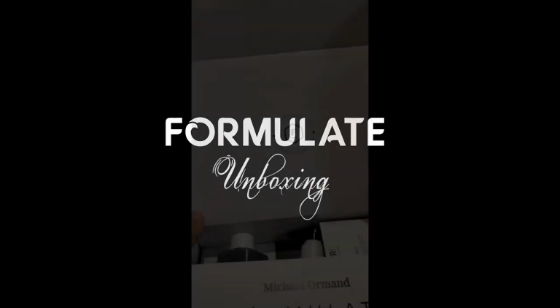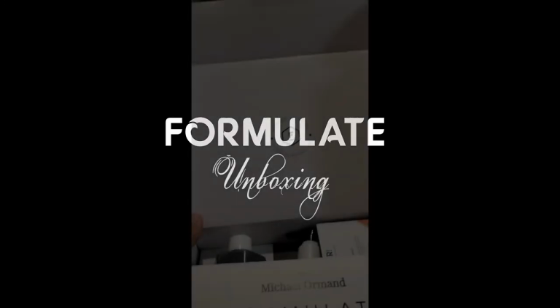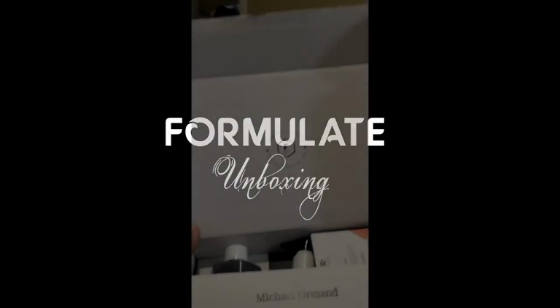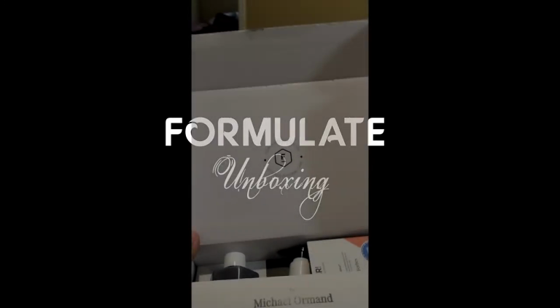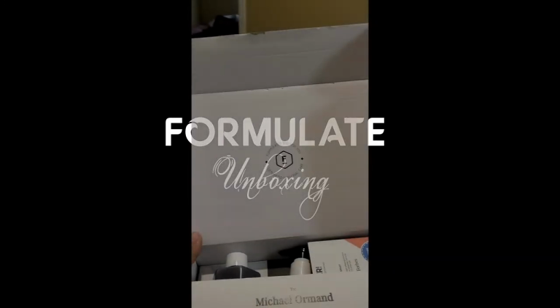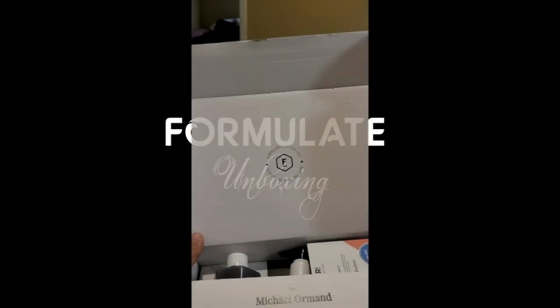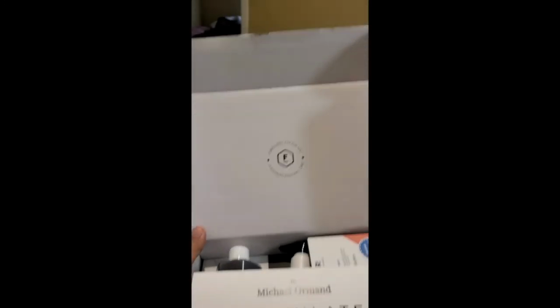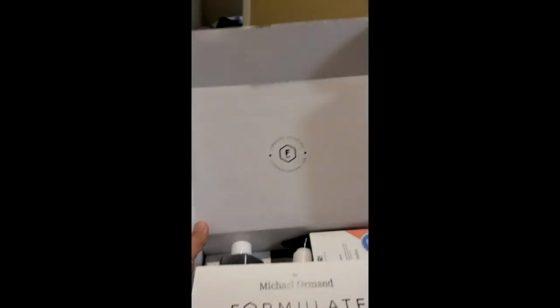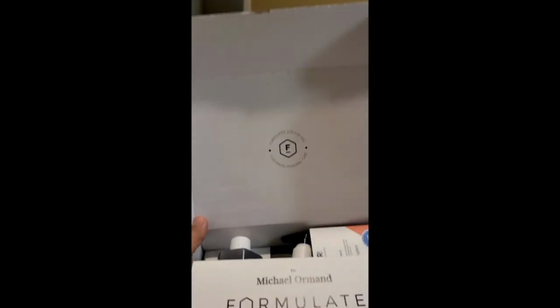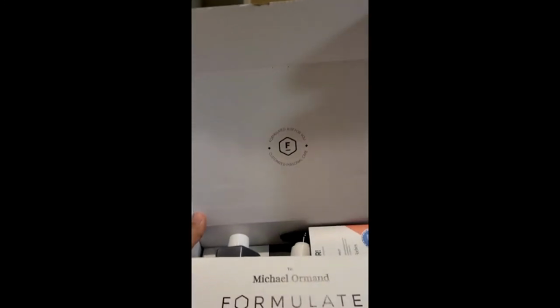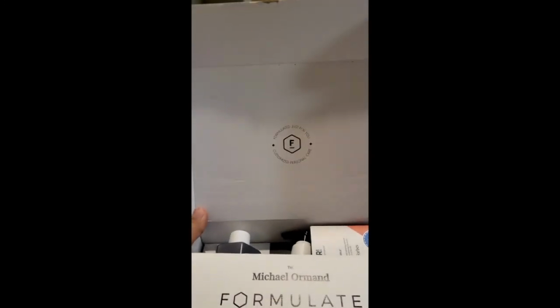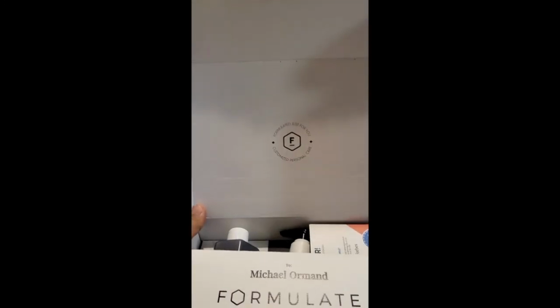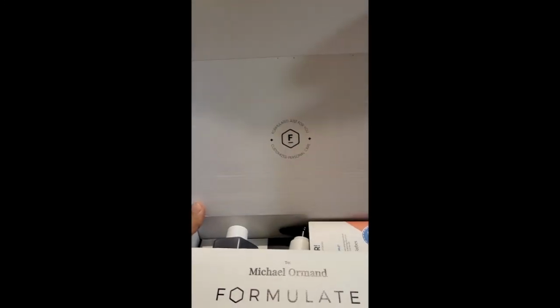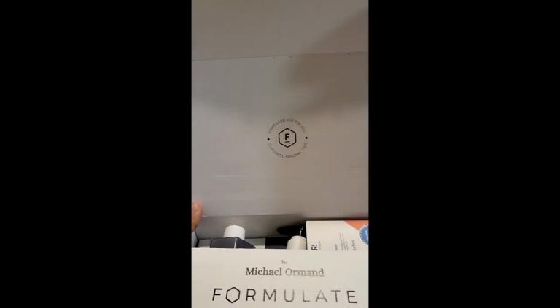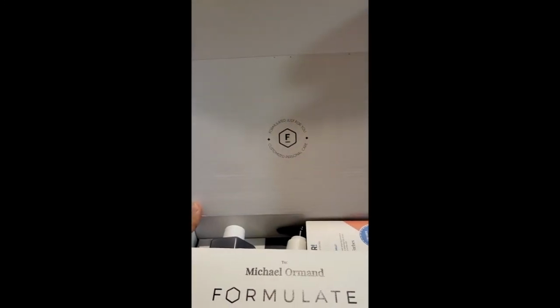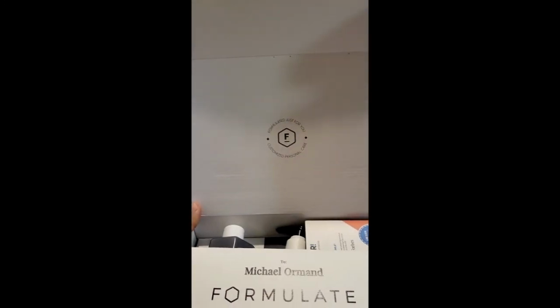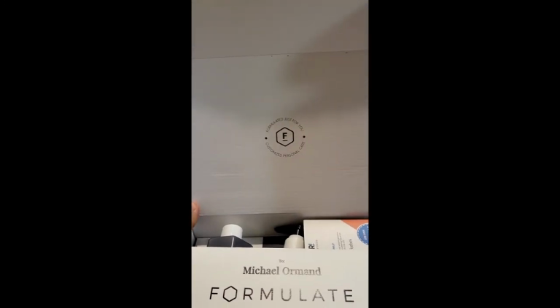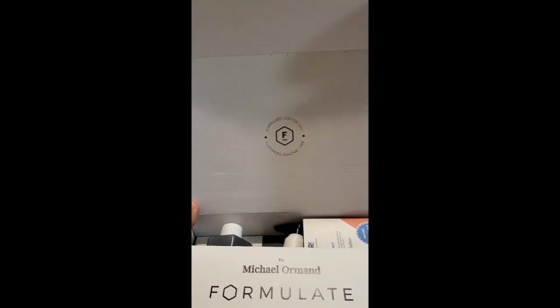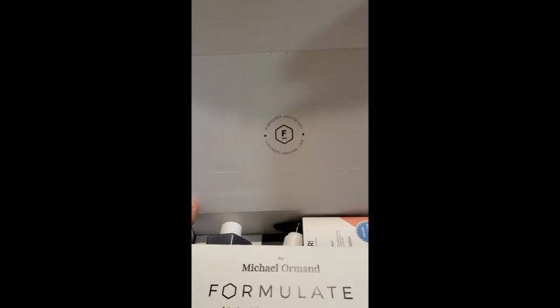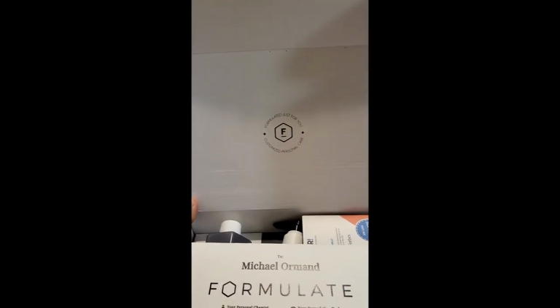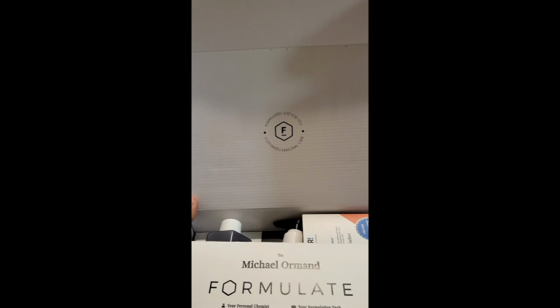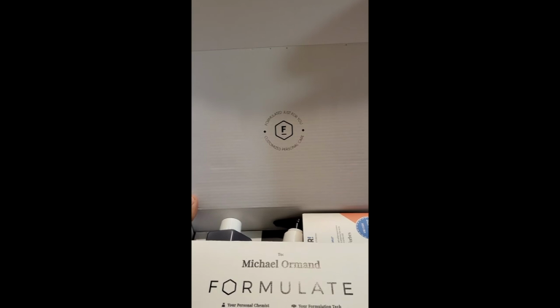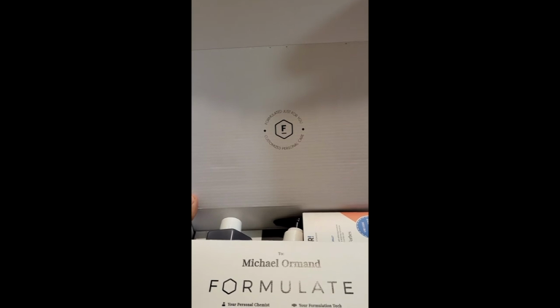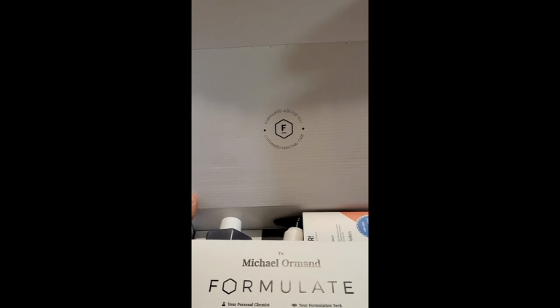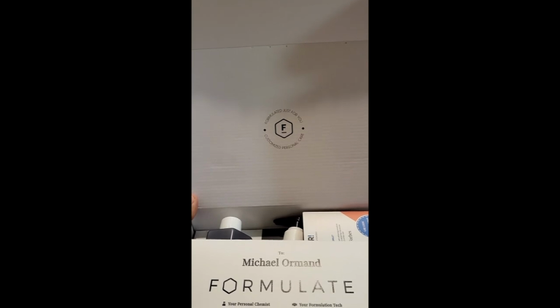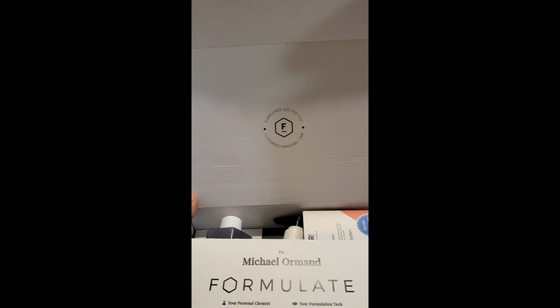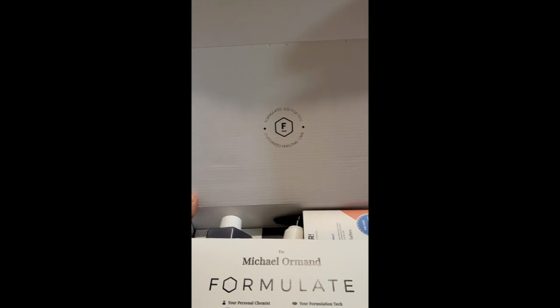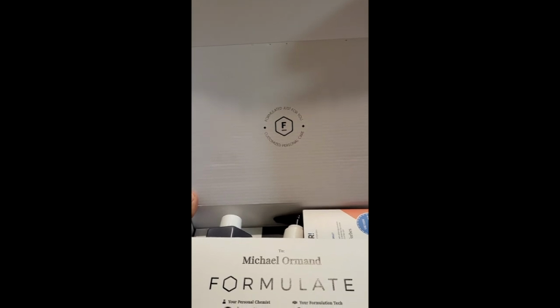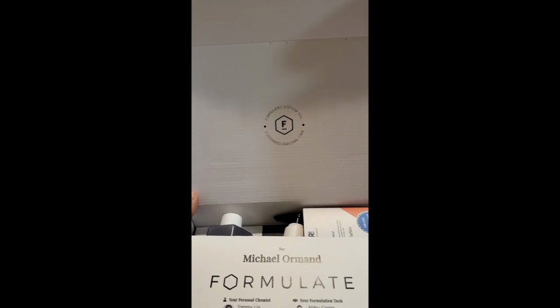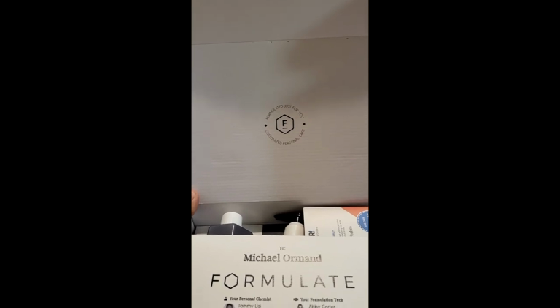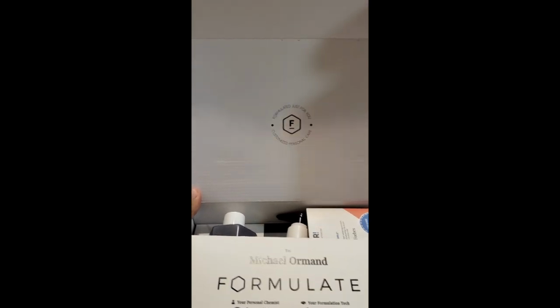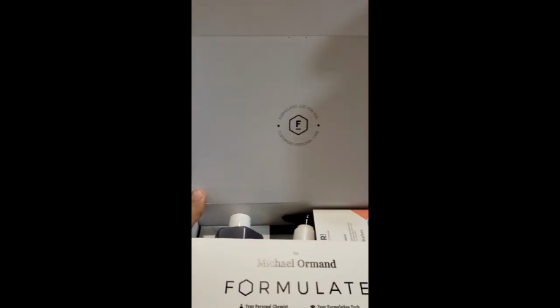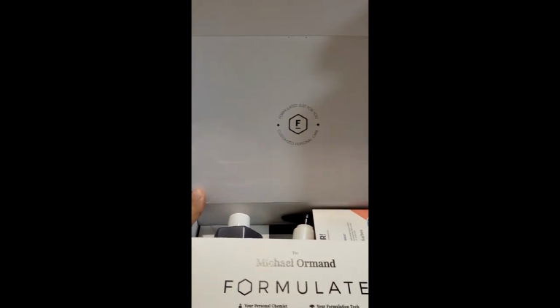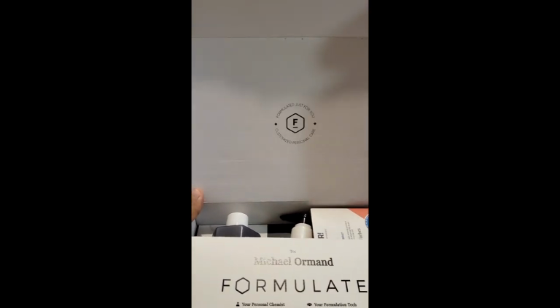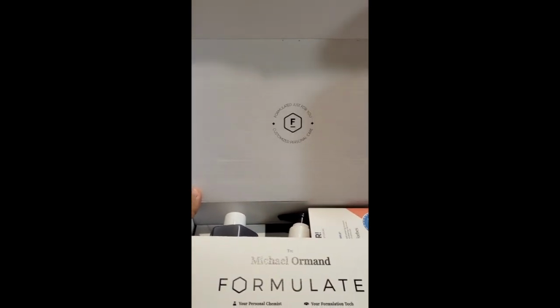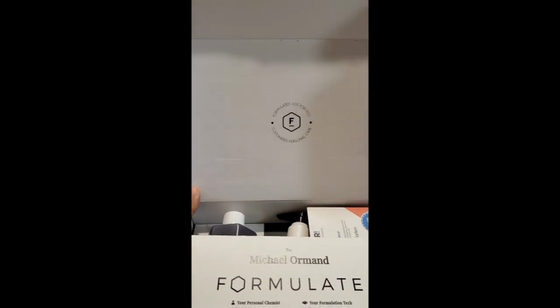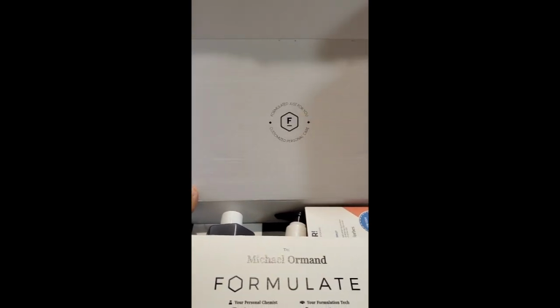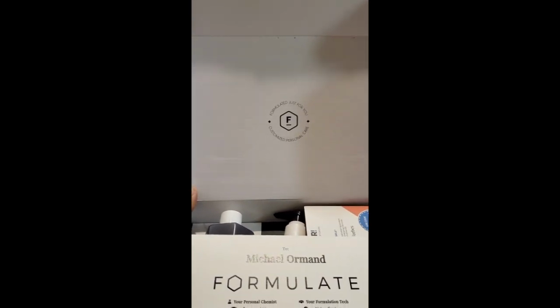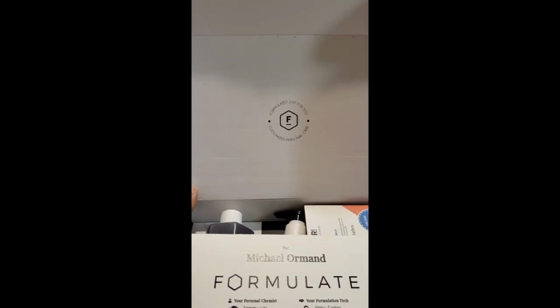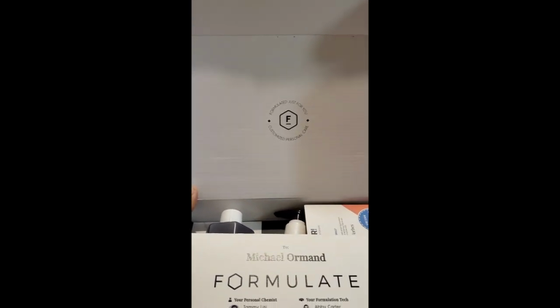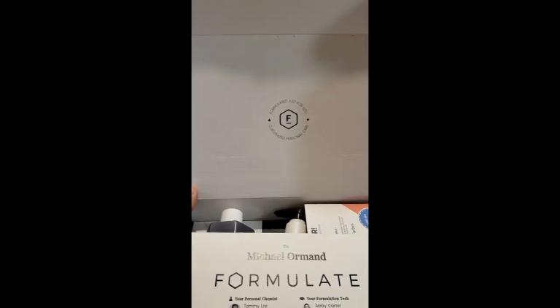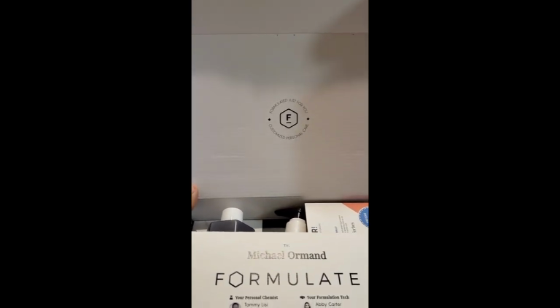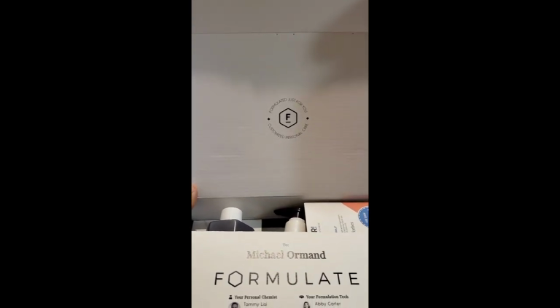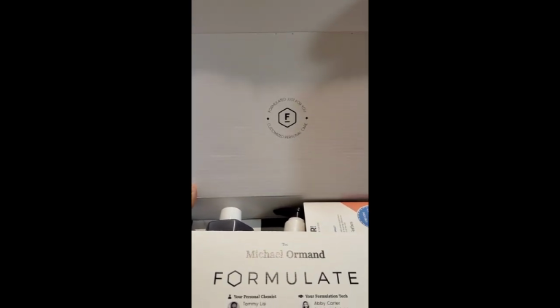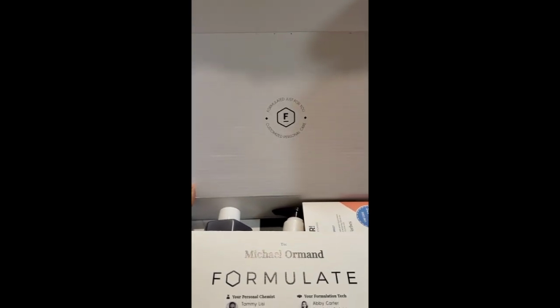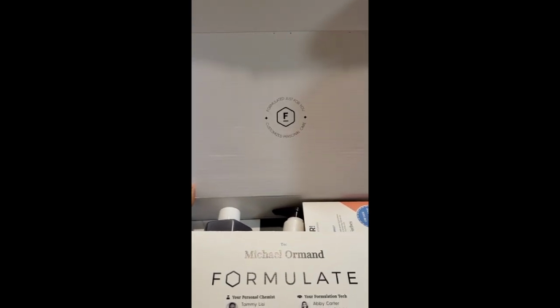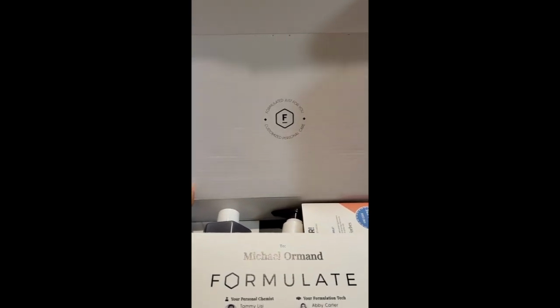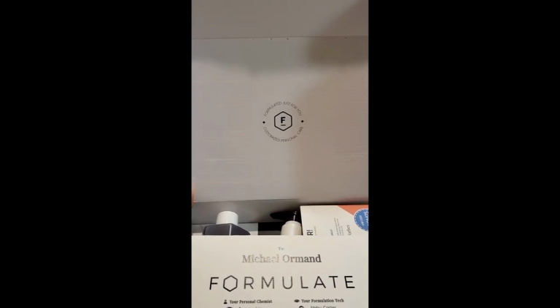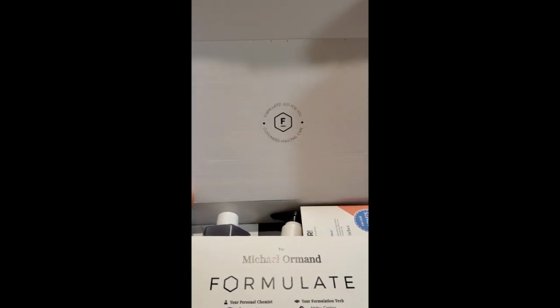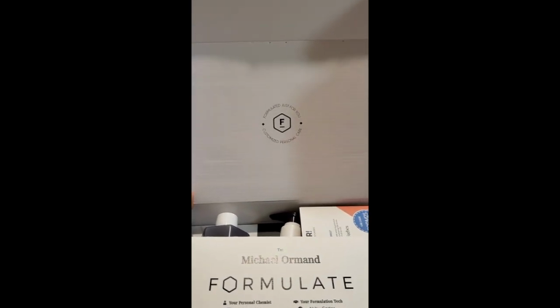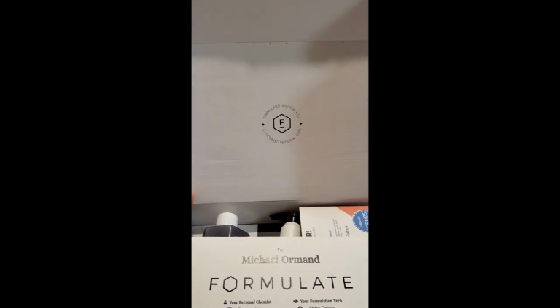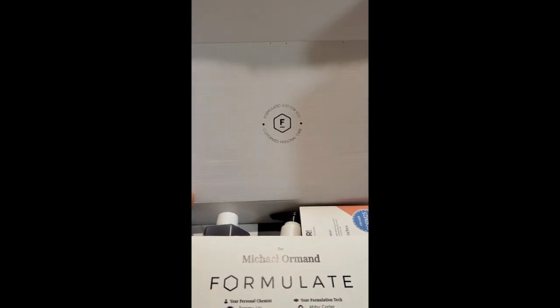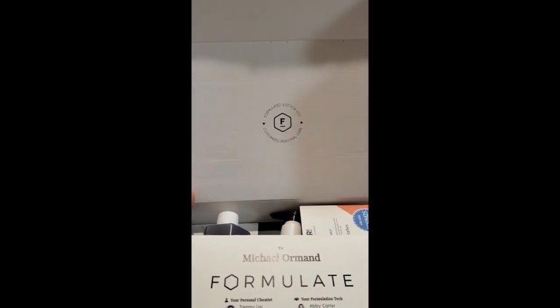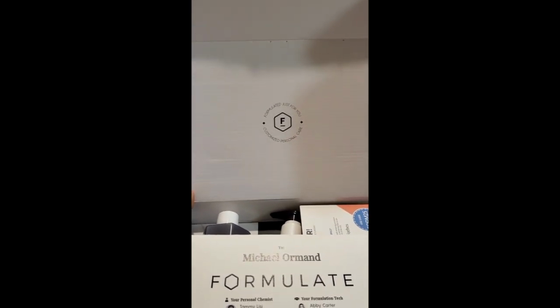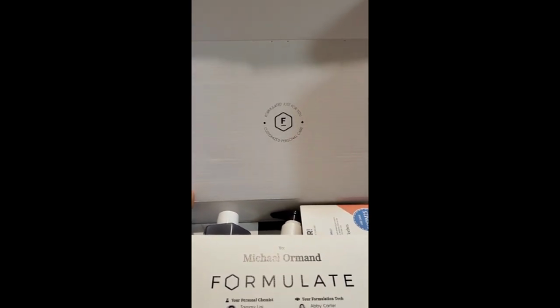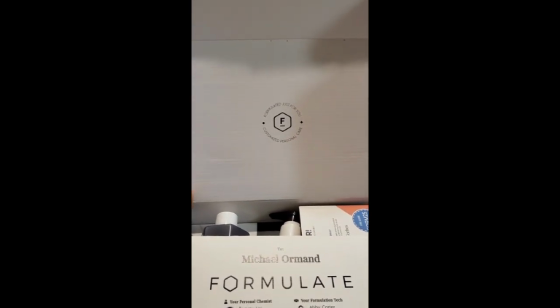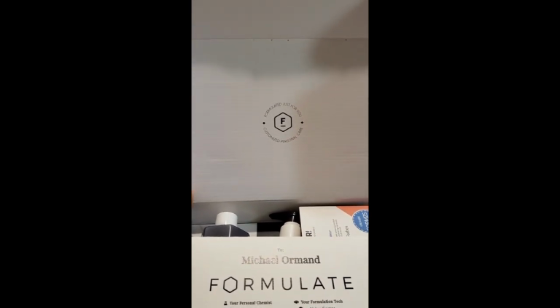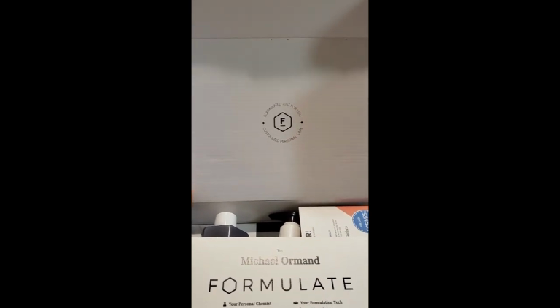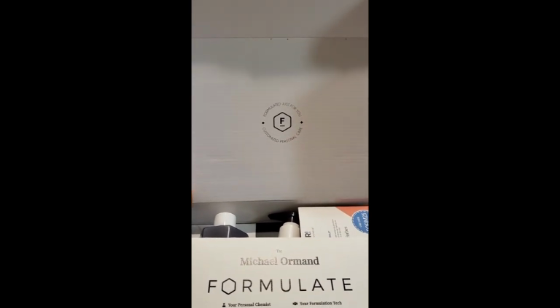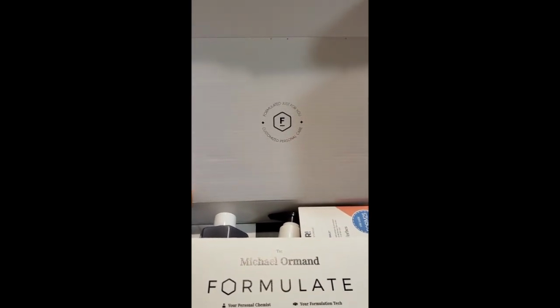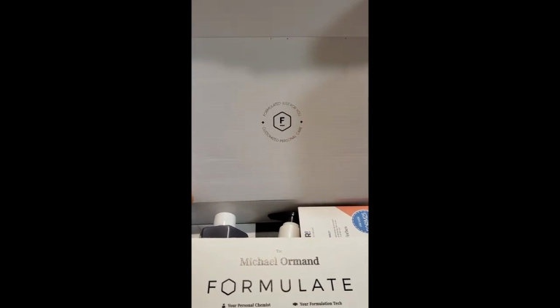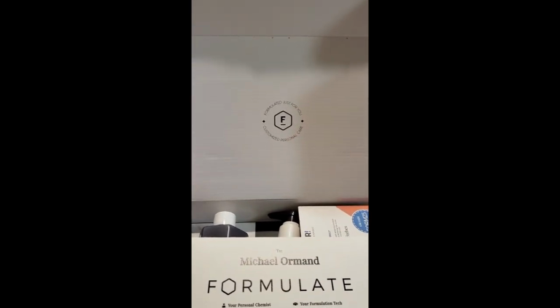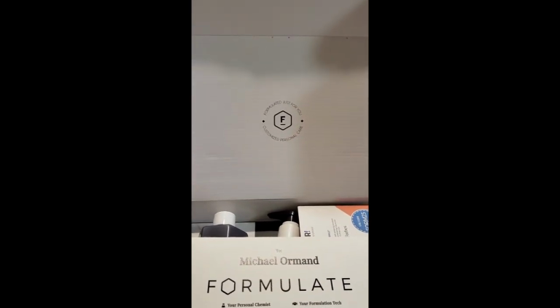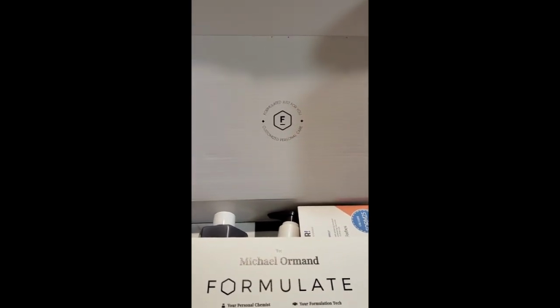When you first open the box, here's what you see. It says, Formulated Just For You, Customized Personal Hair Care.